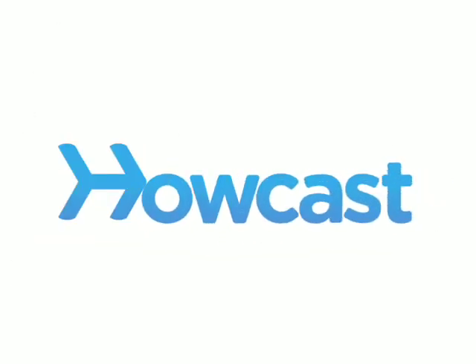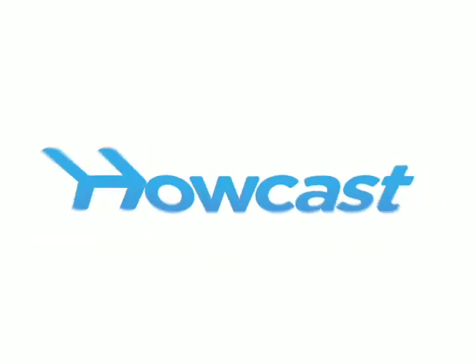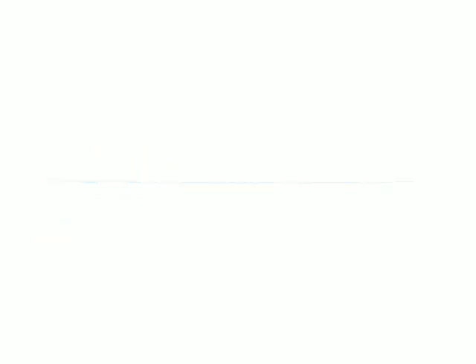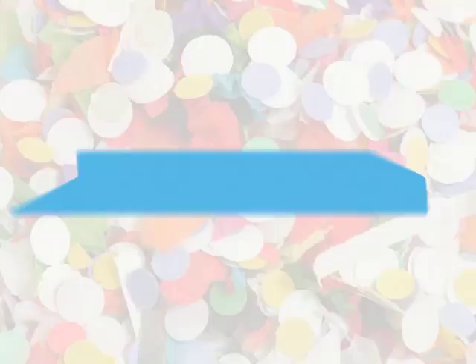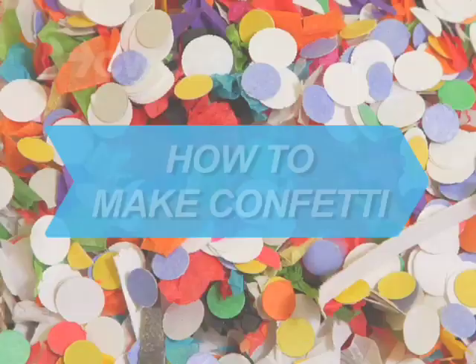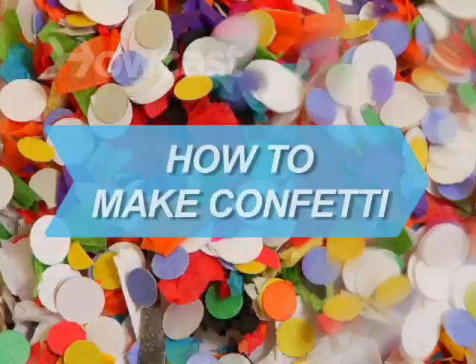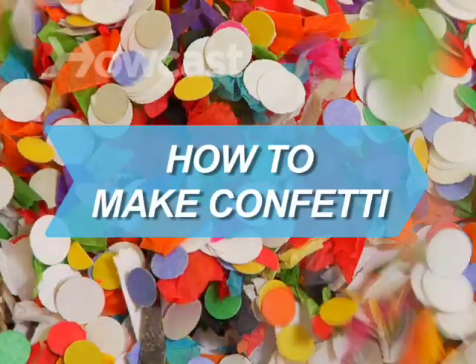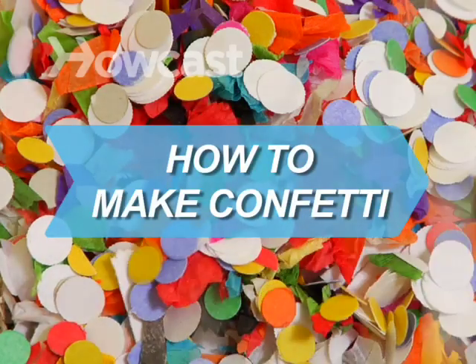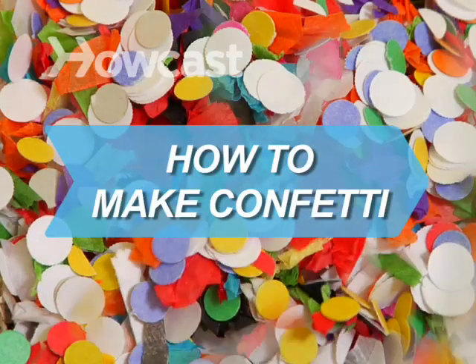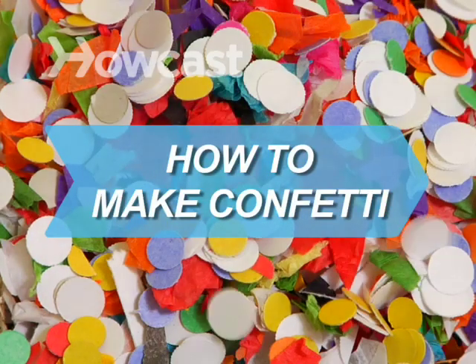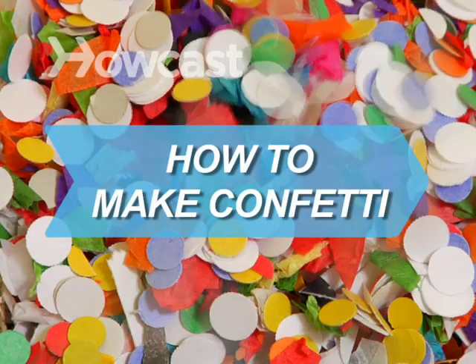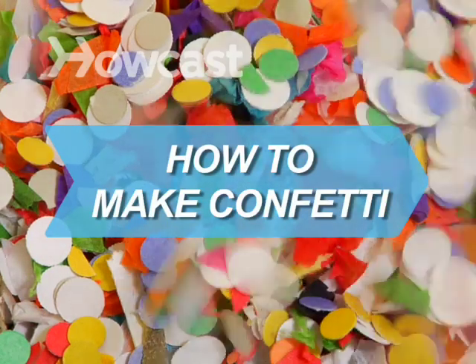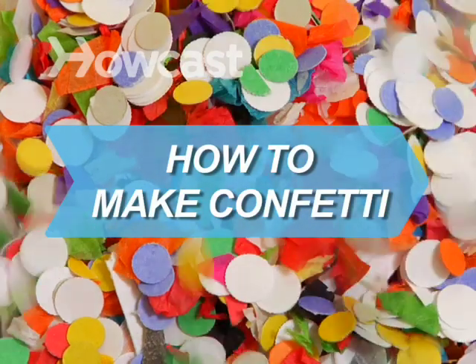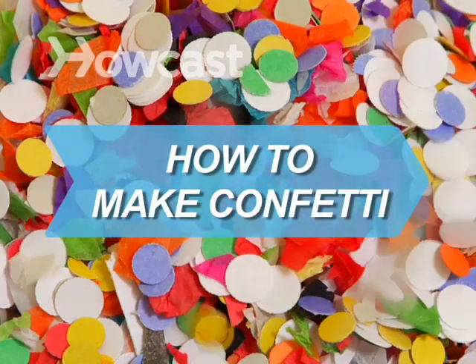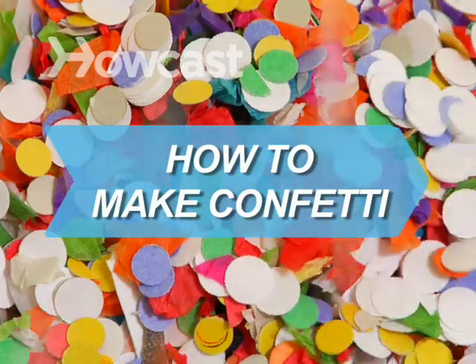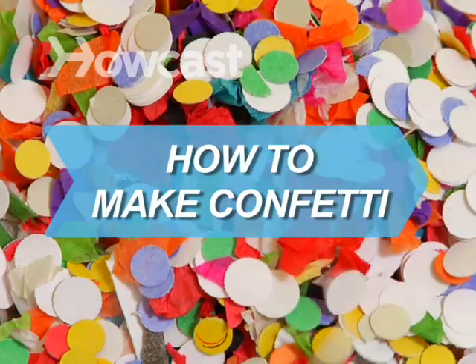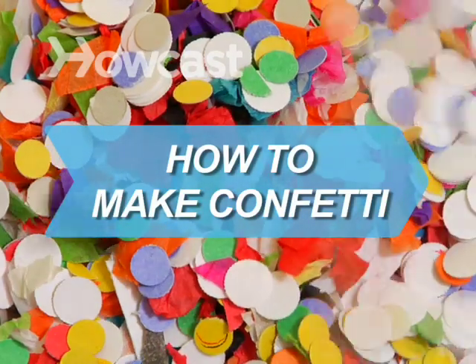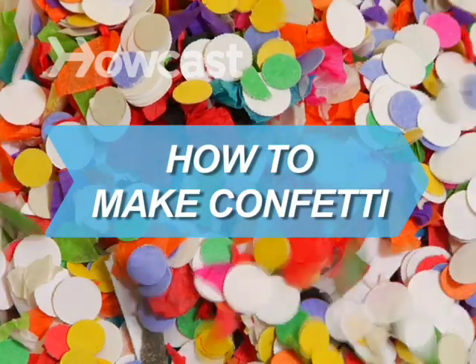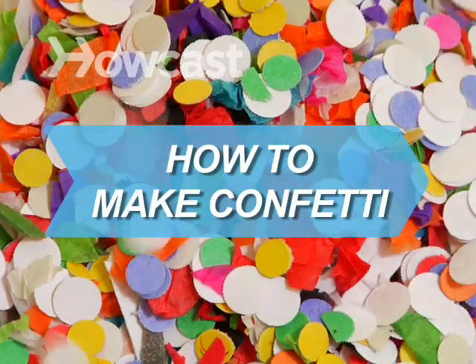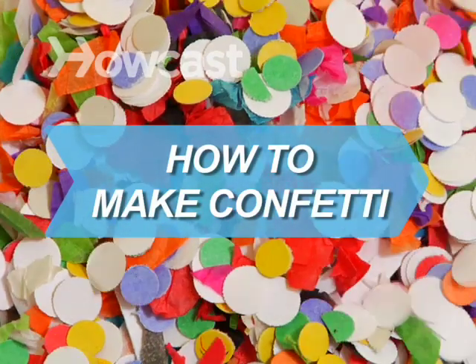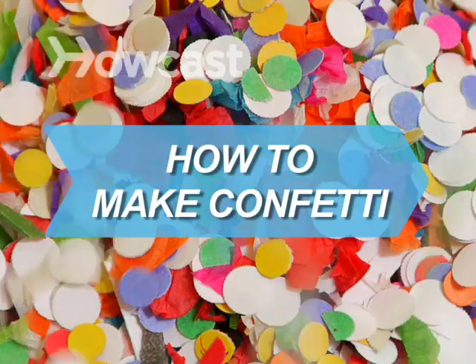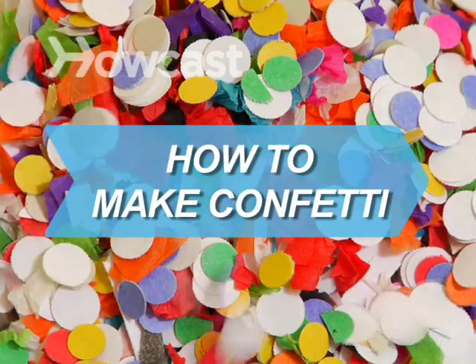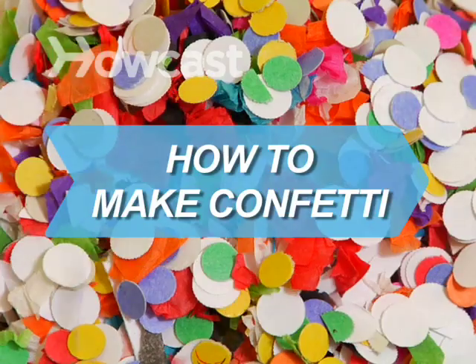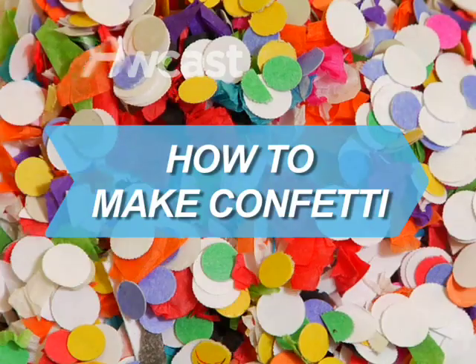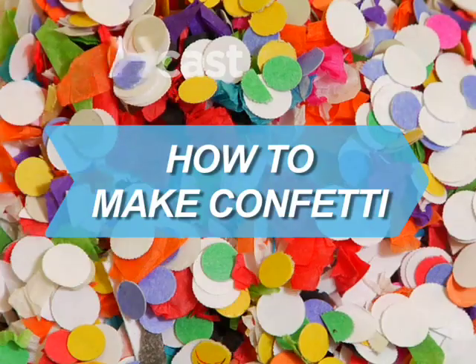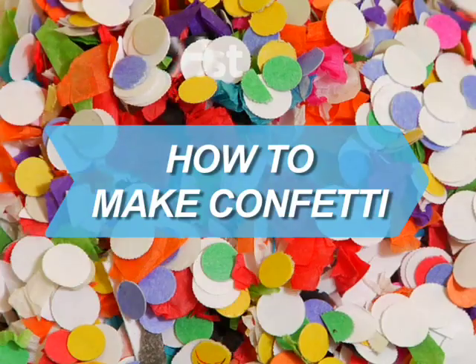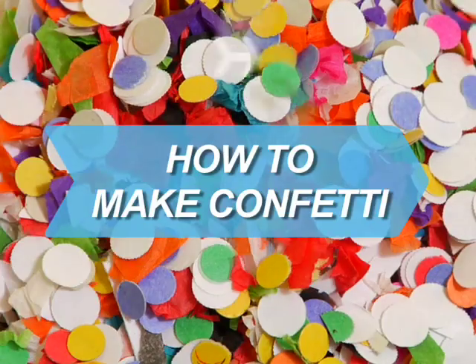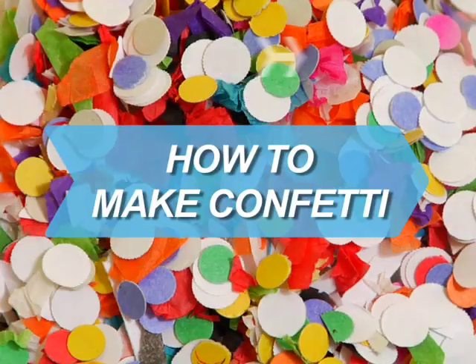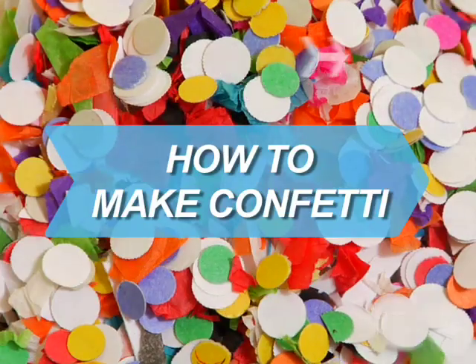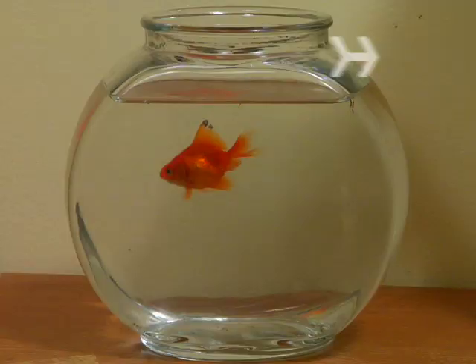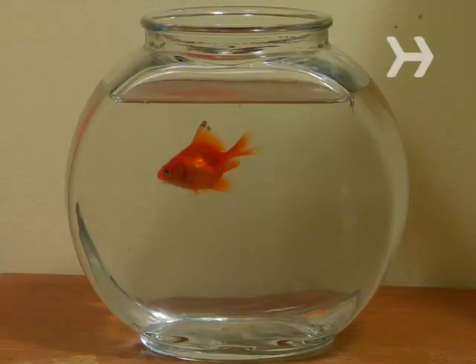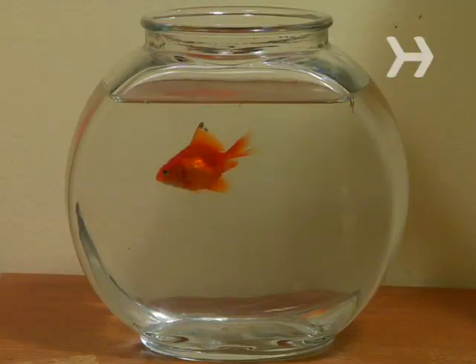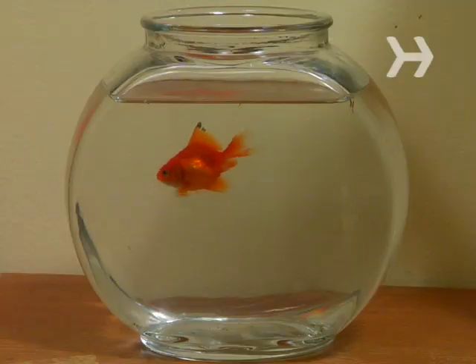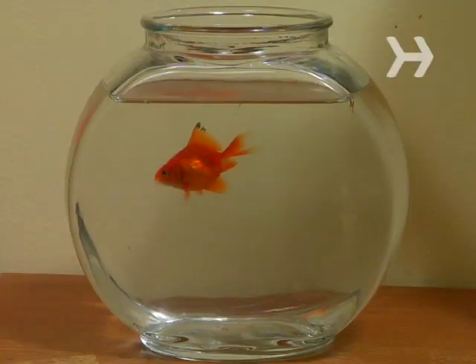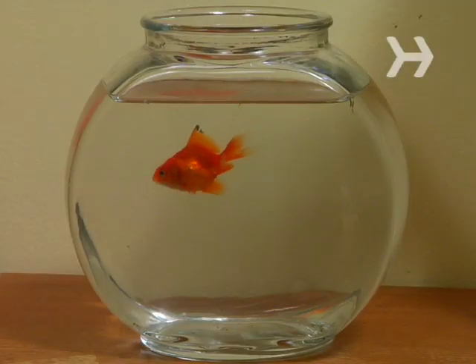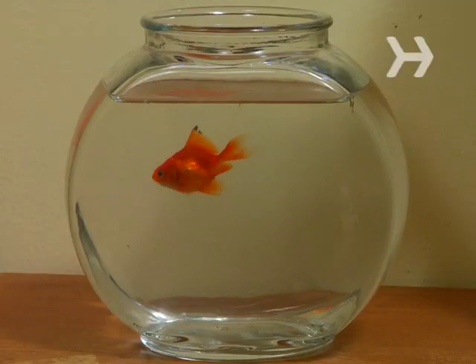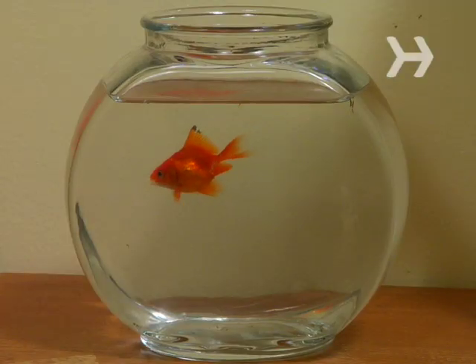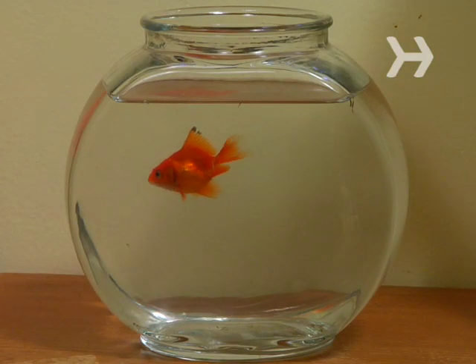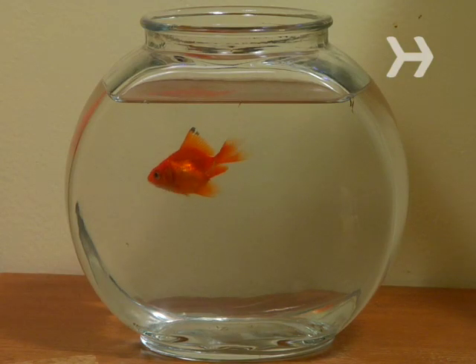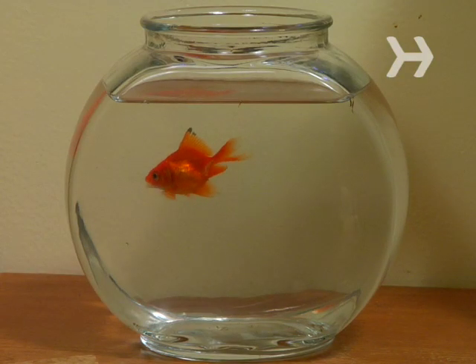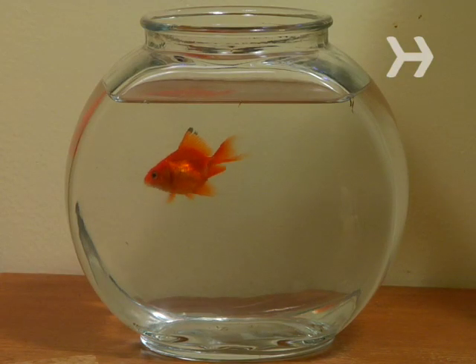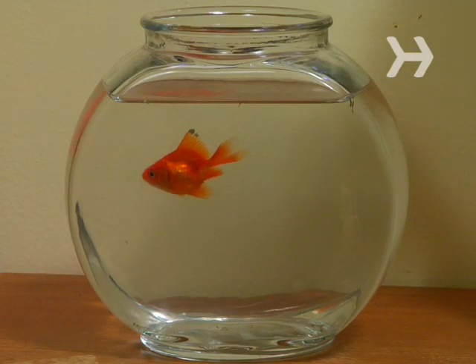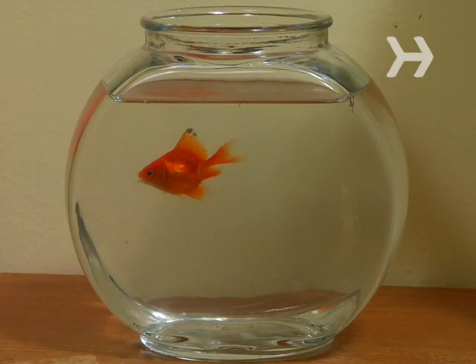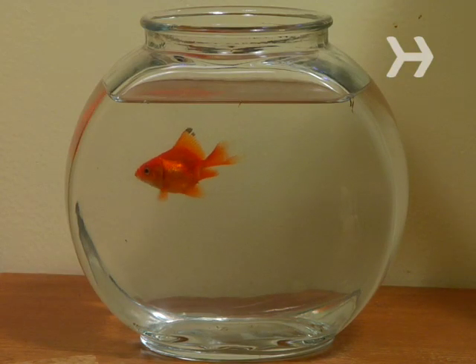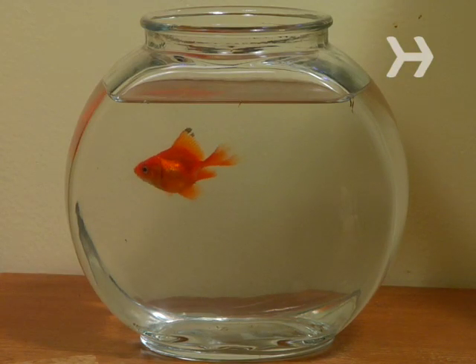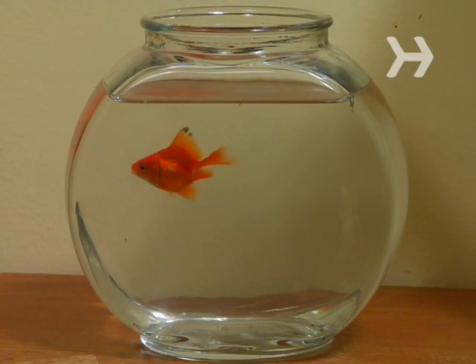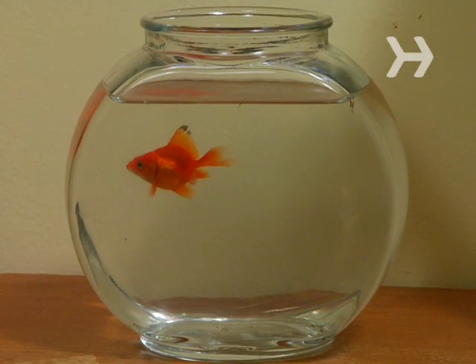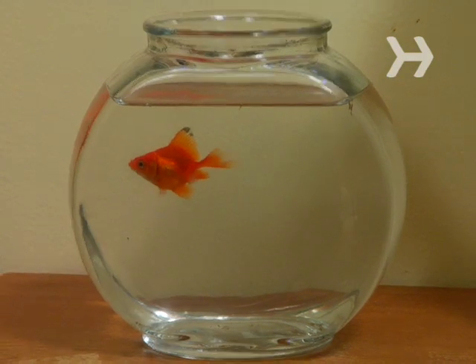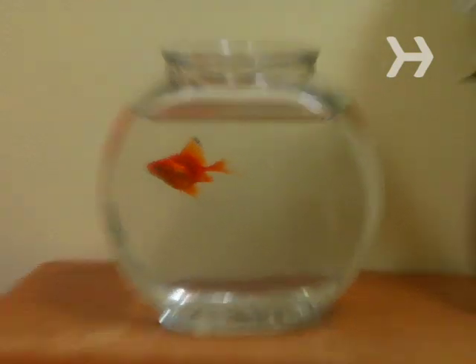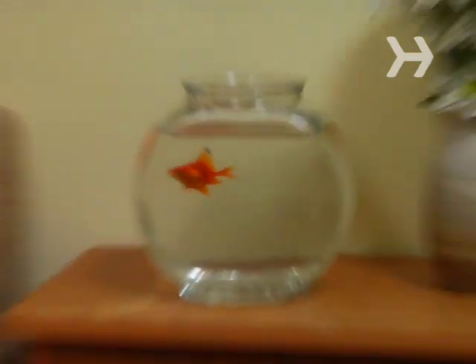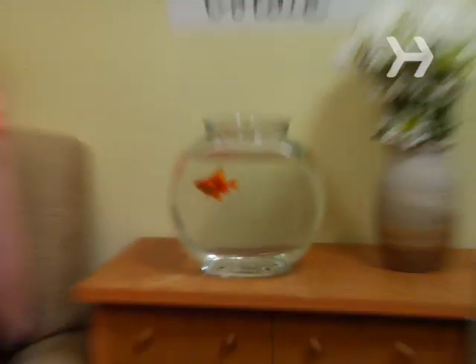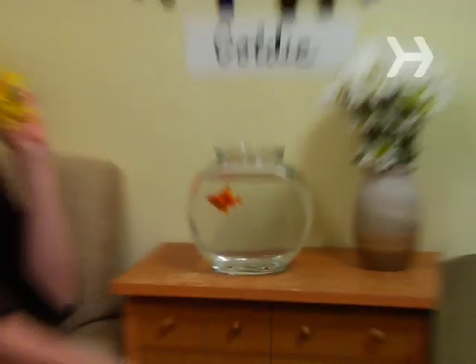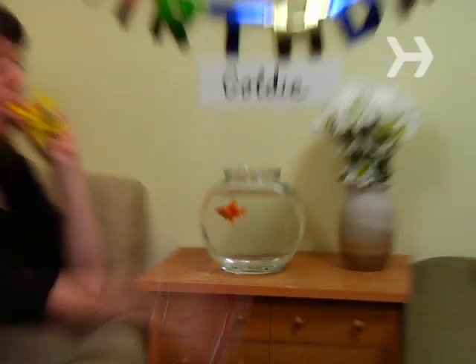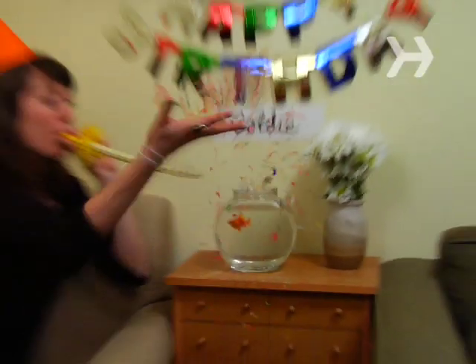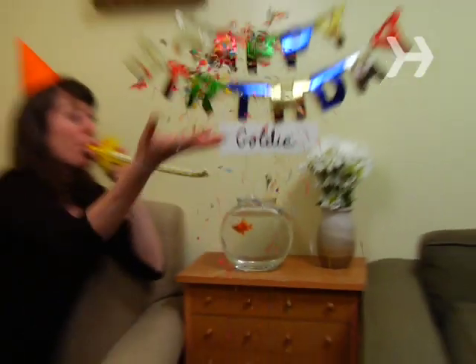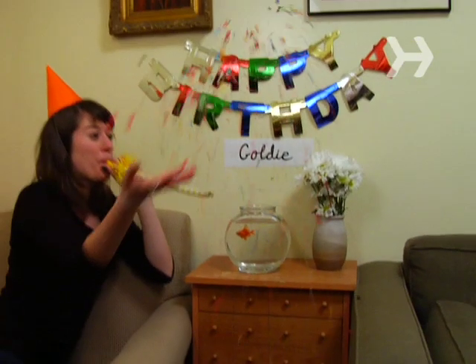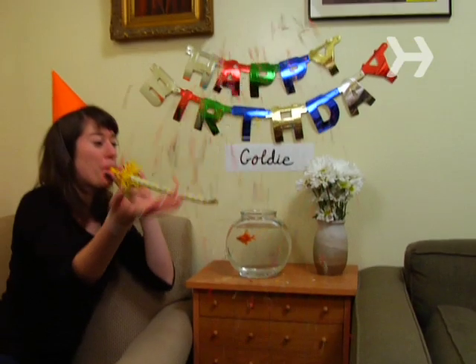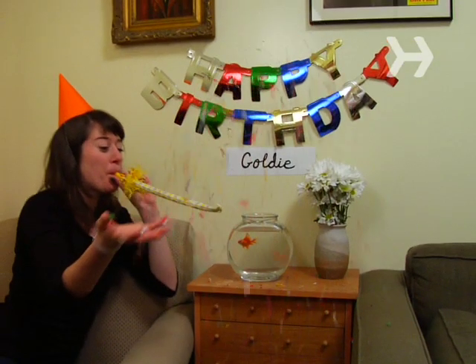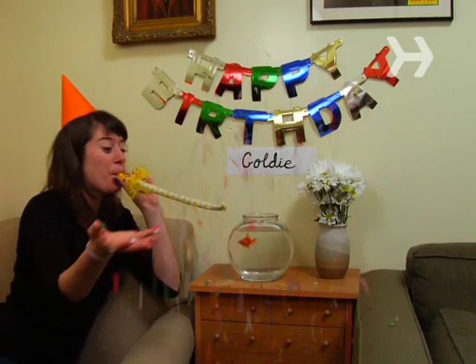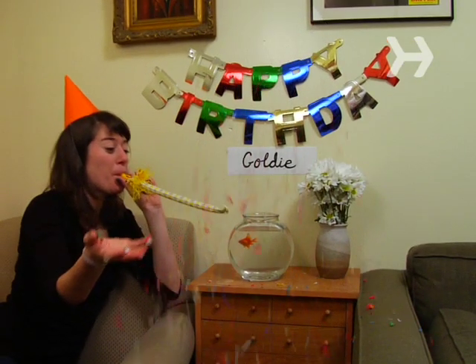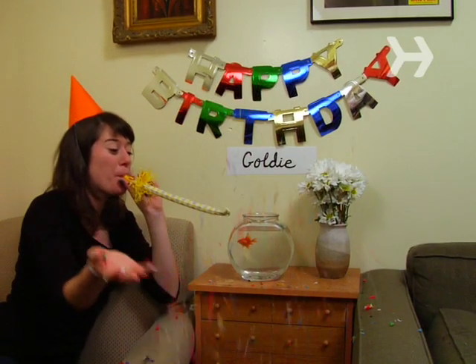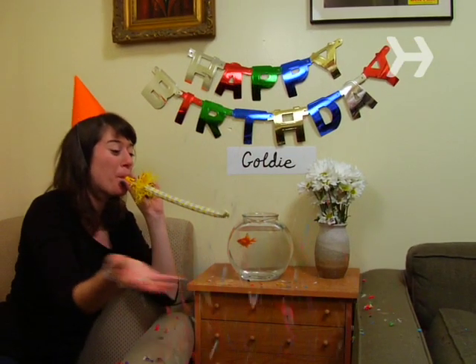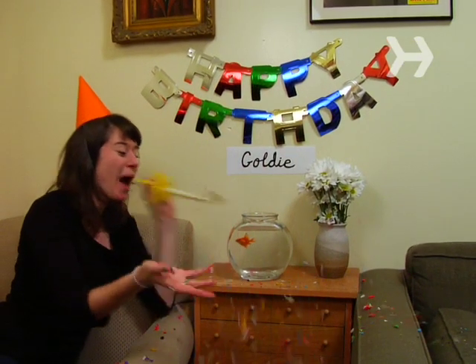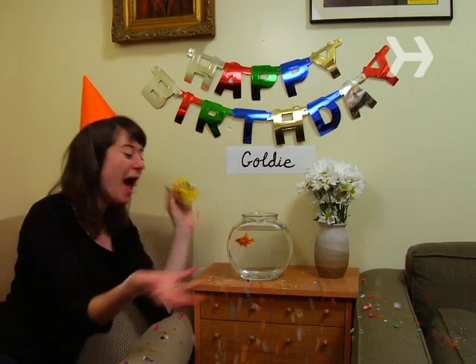How to Make Confetti. Make any occasion more festive with your own homemade confetti.